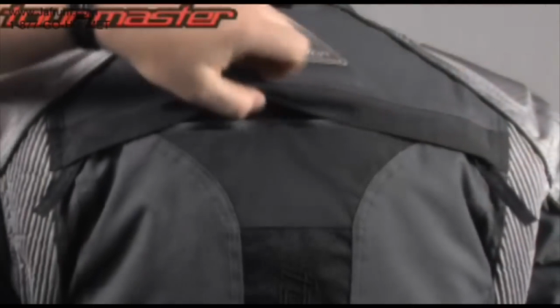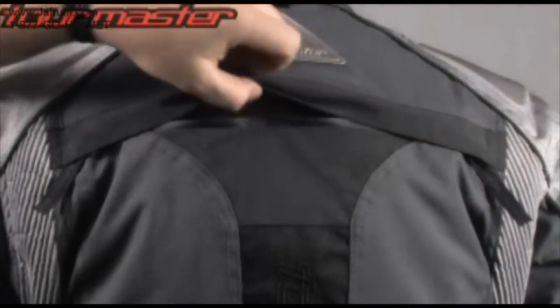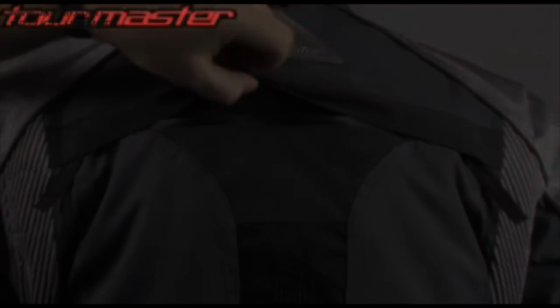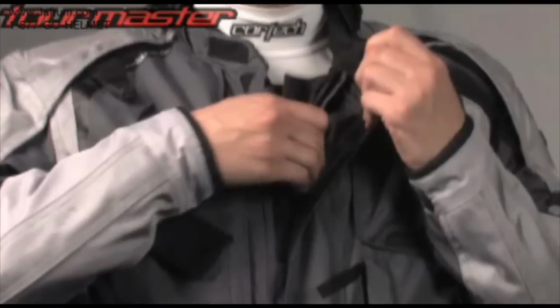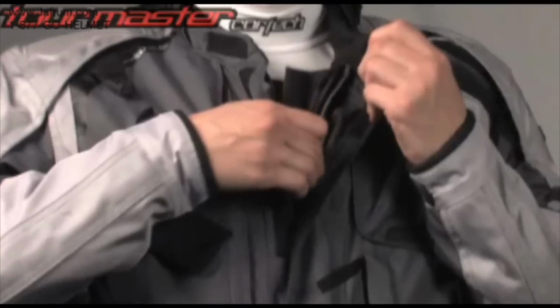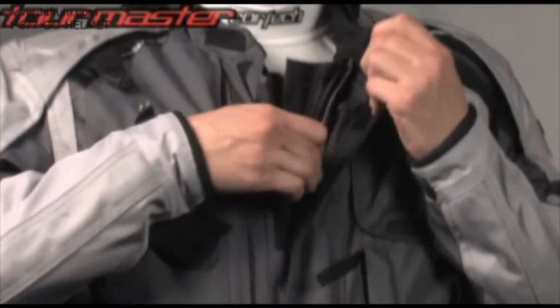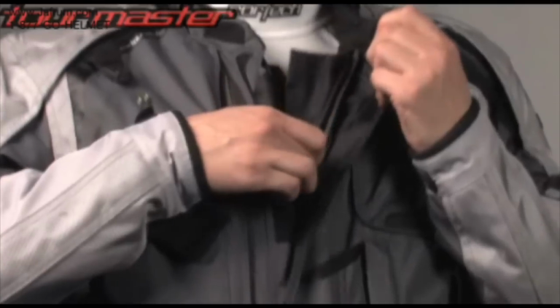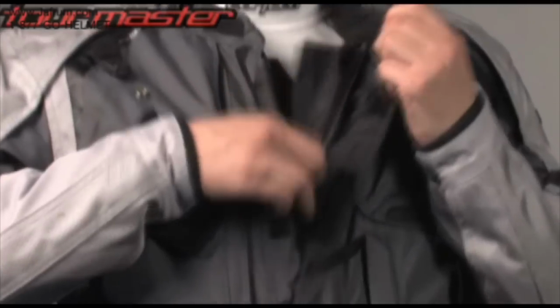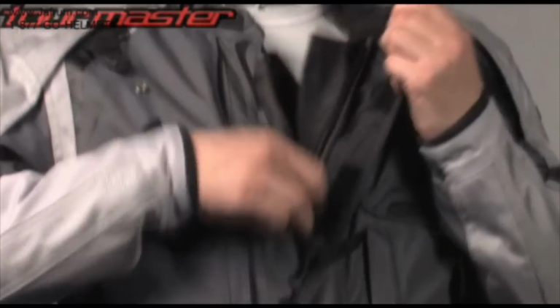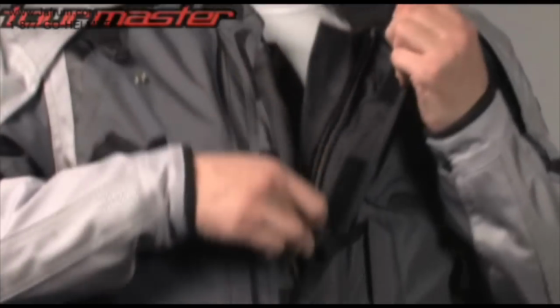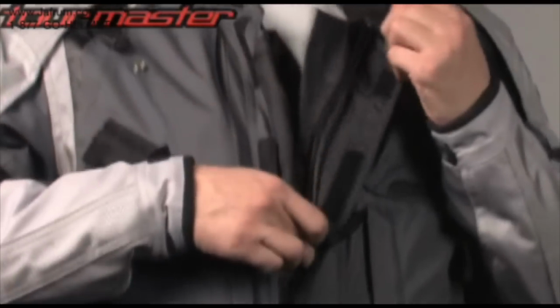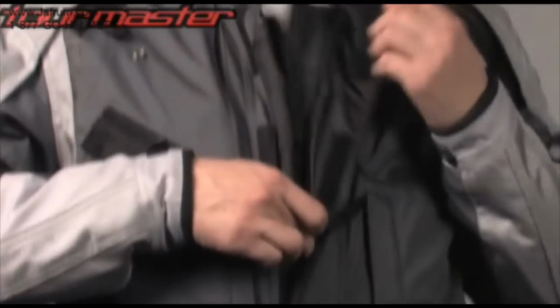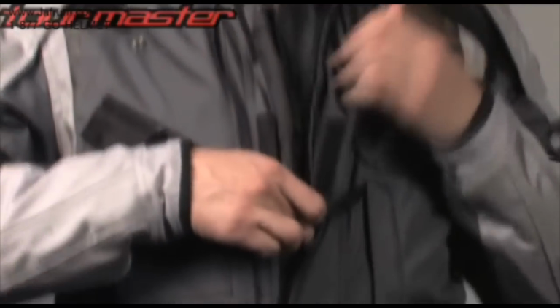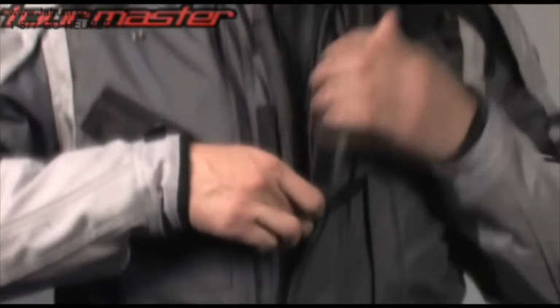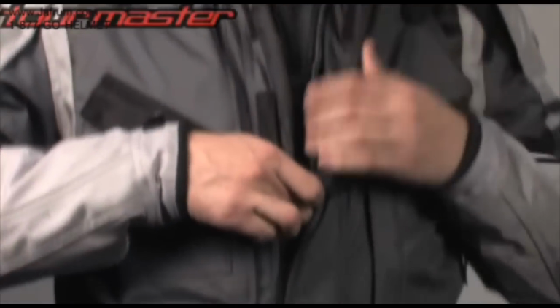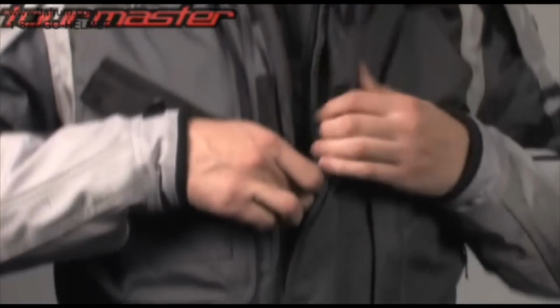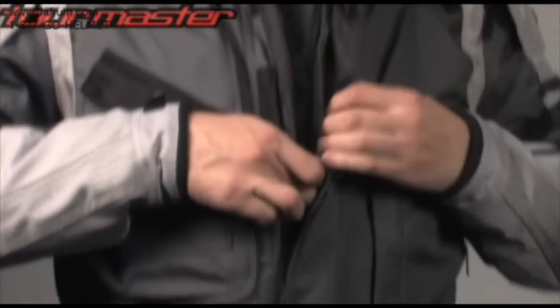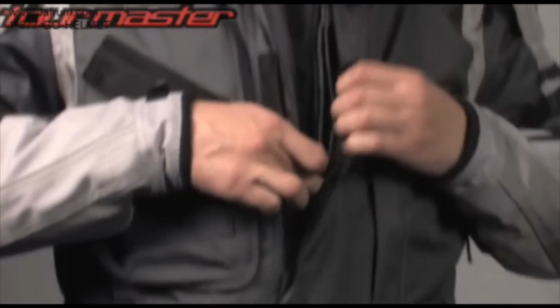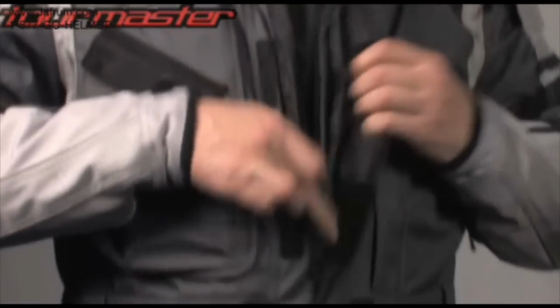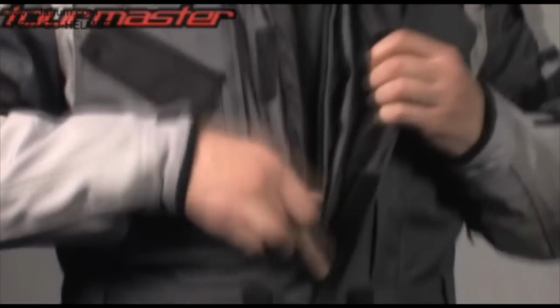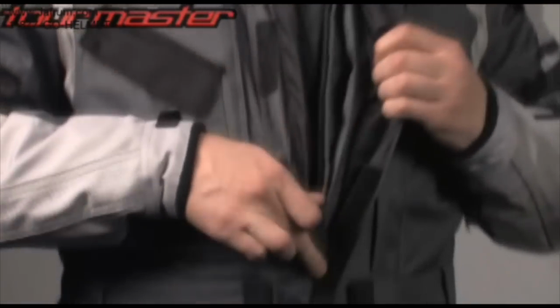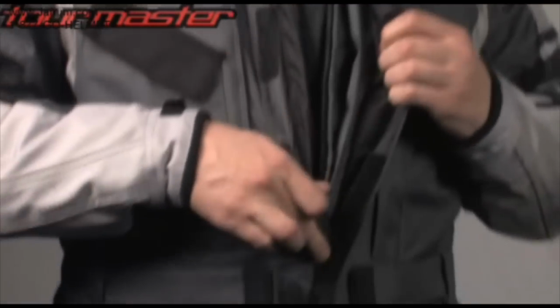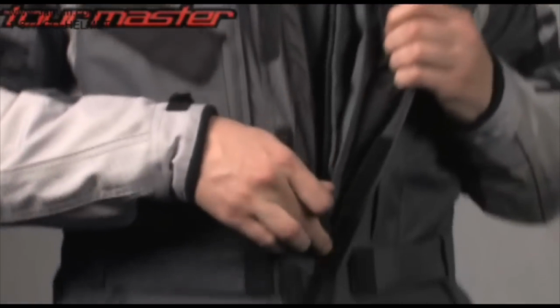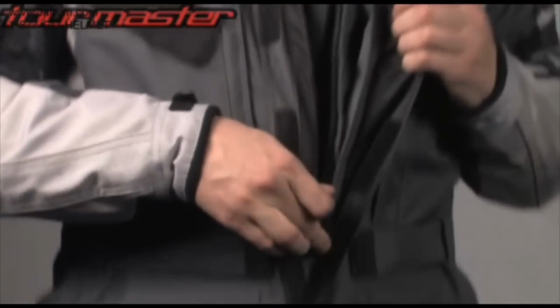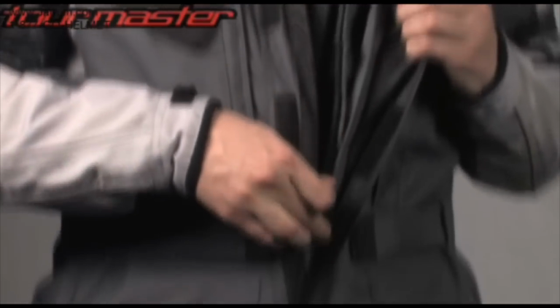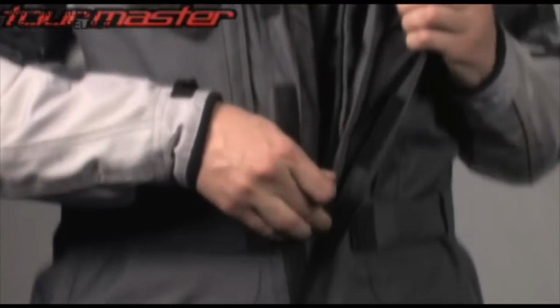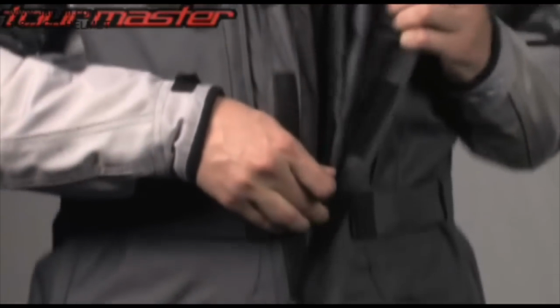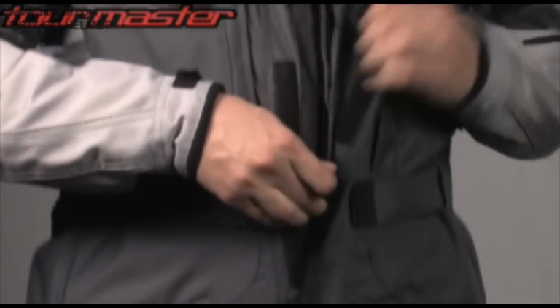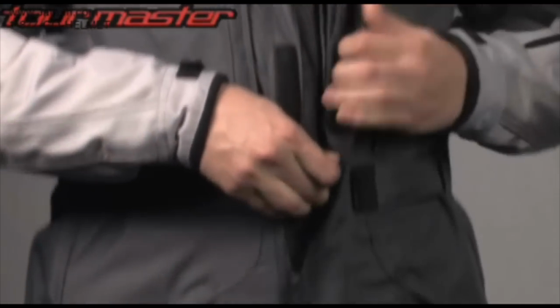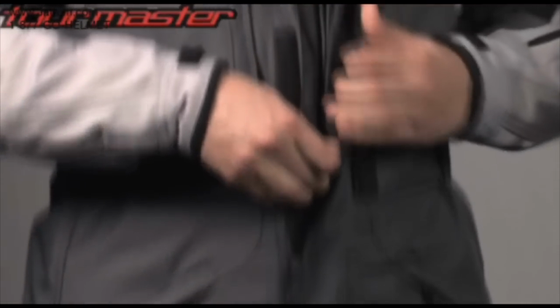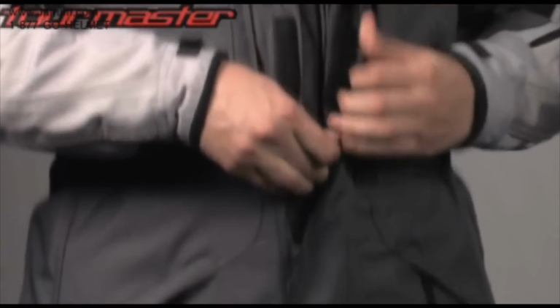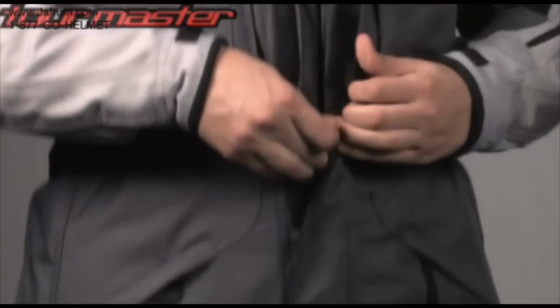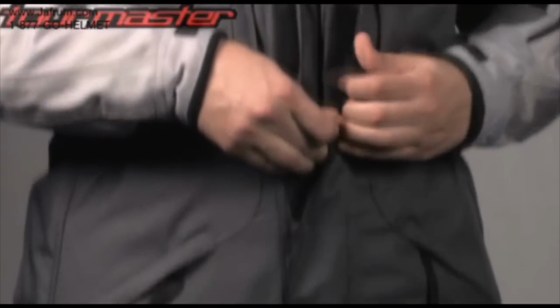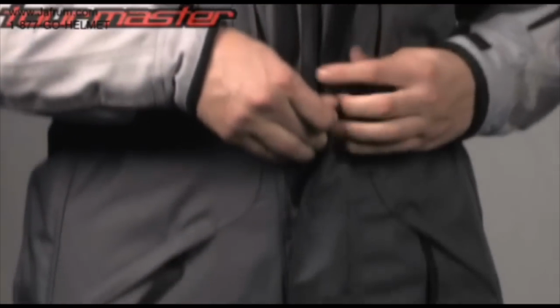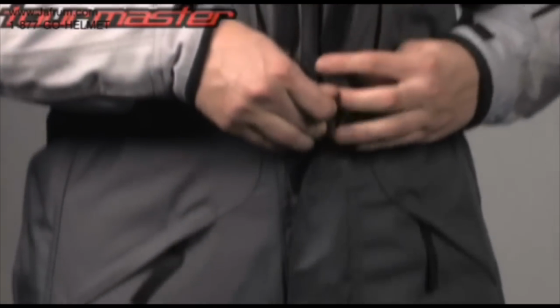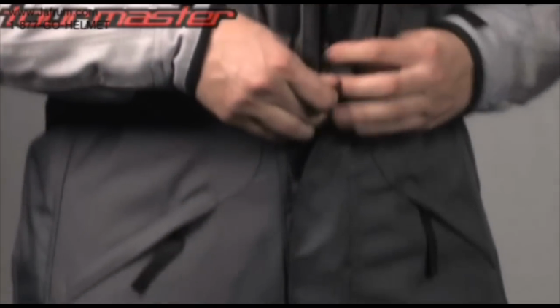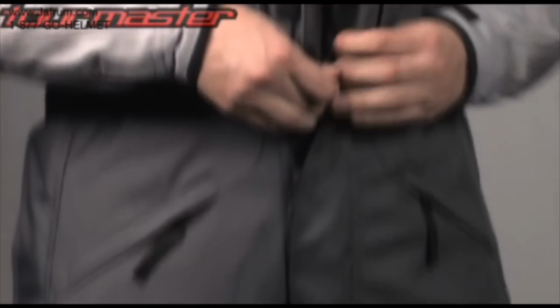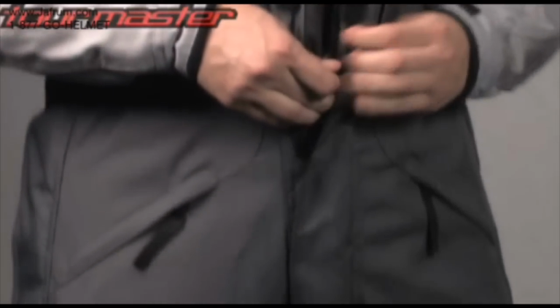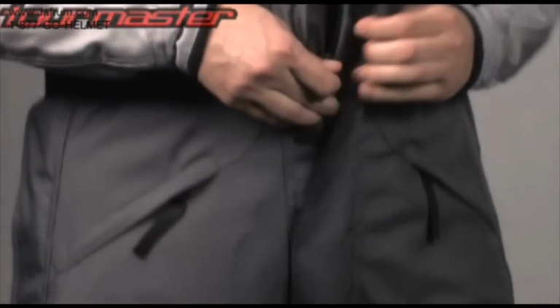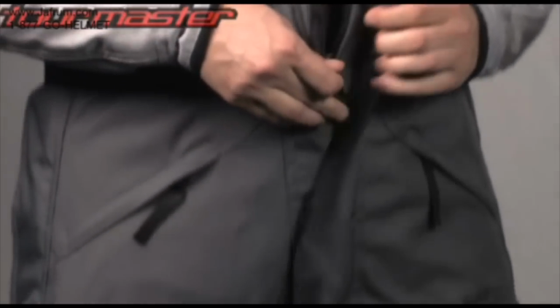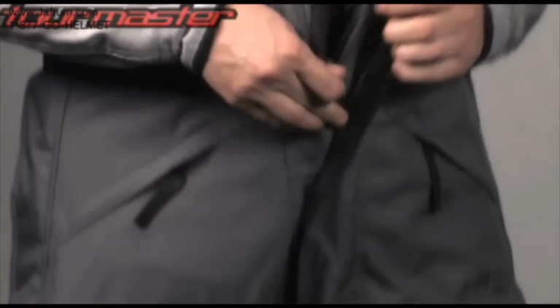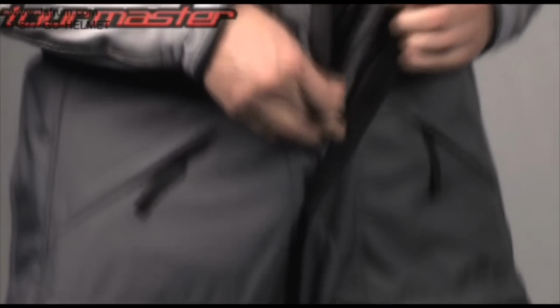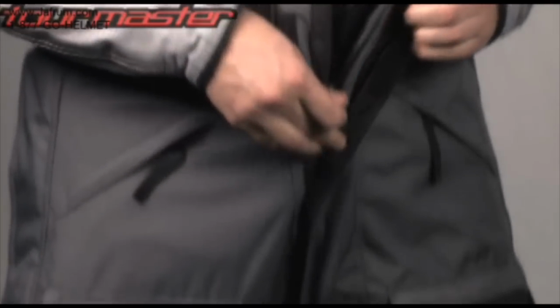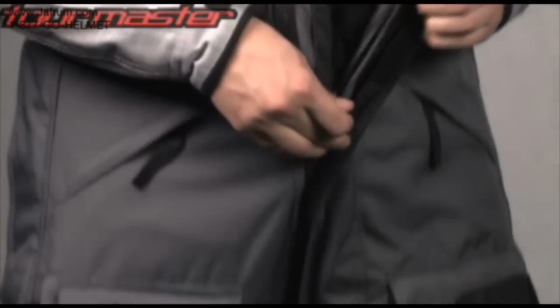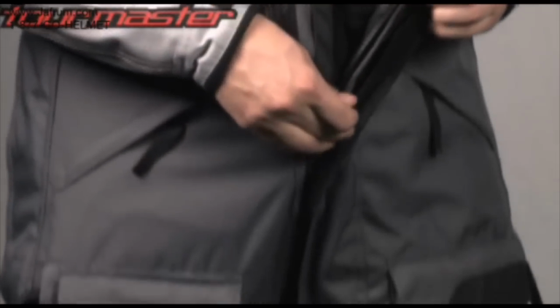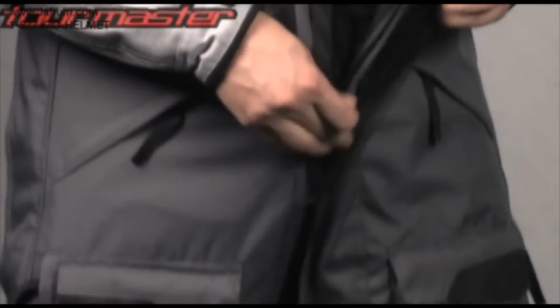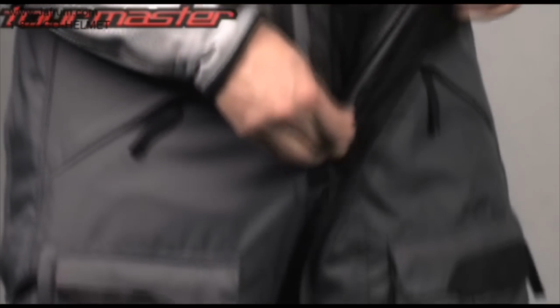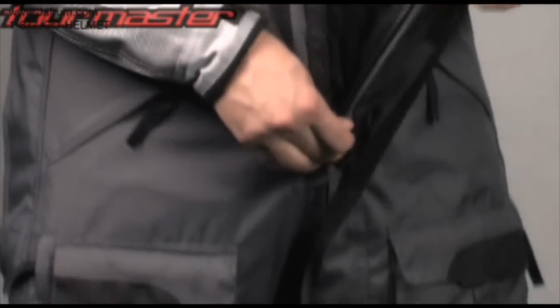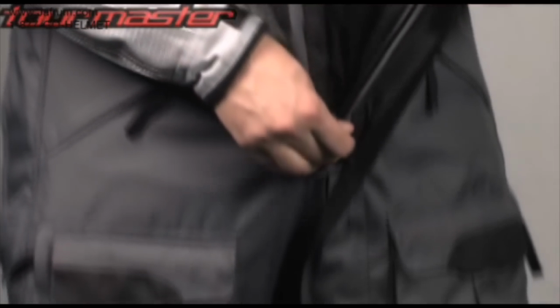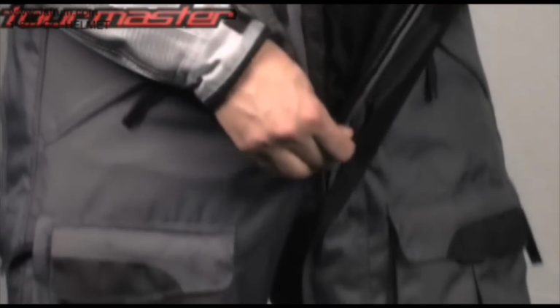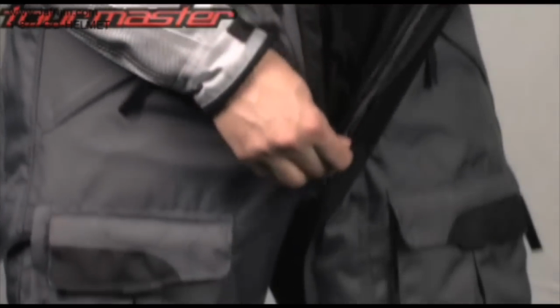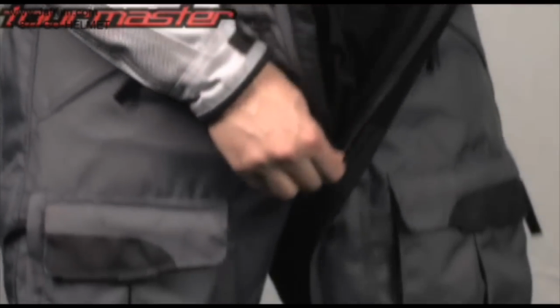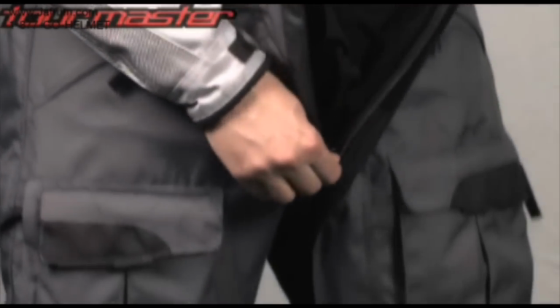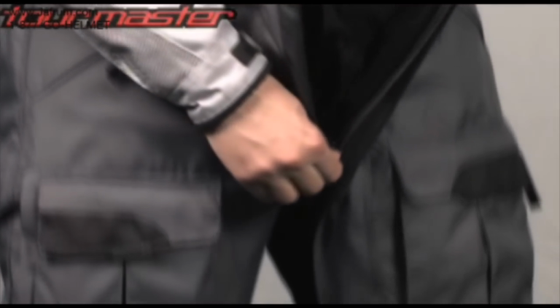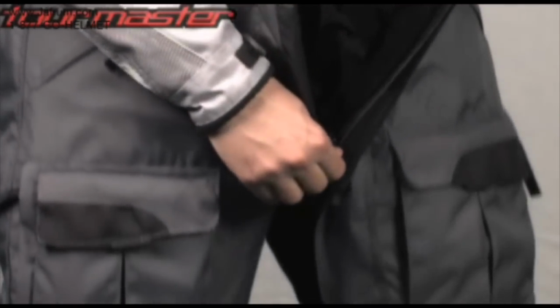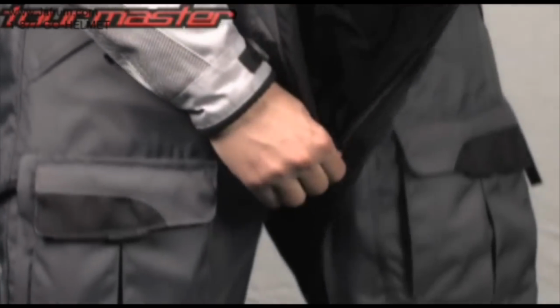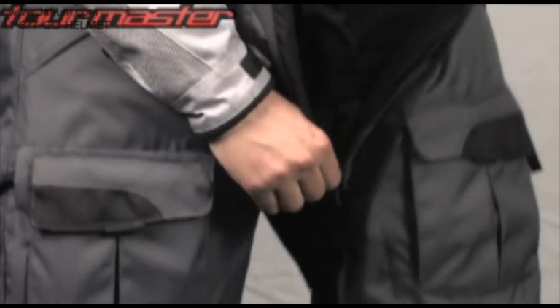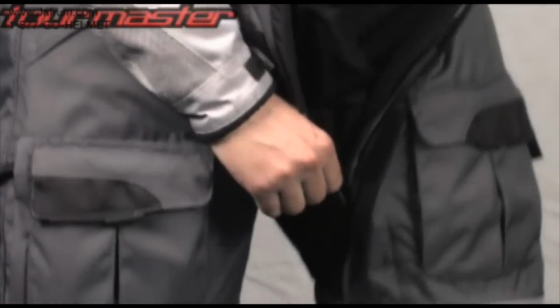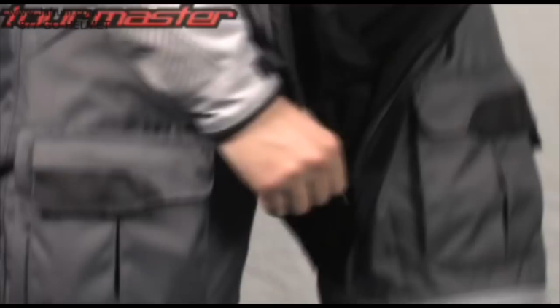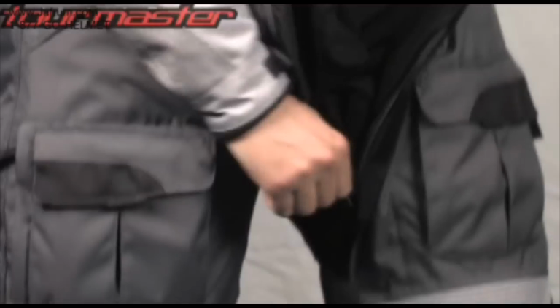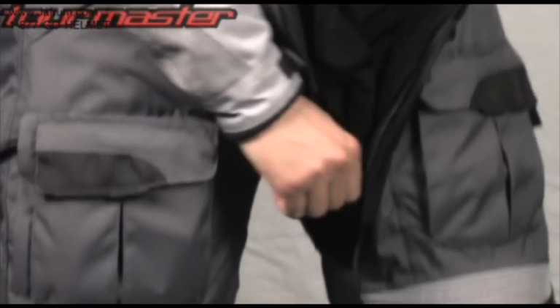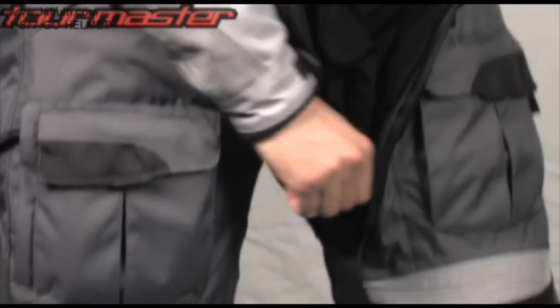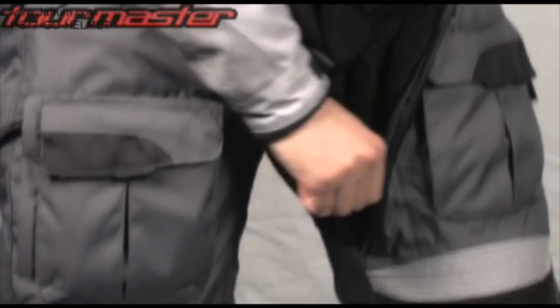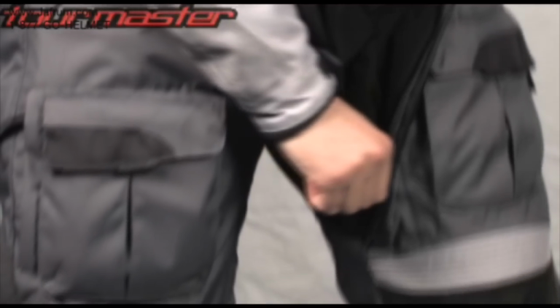A collar-to-knee length main zipper closure with dual wind flap seals out the elements and also helps aid putting the suit on and off.